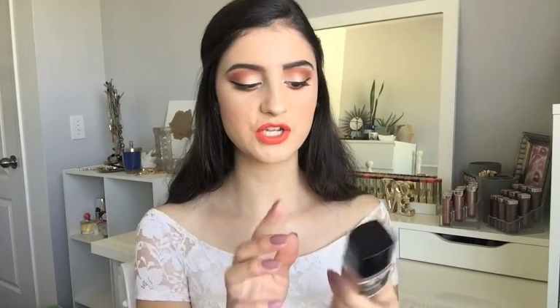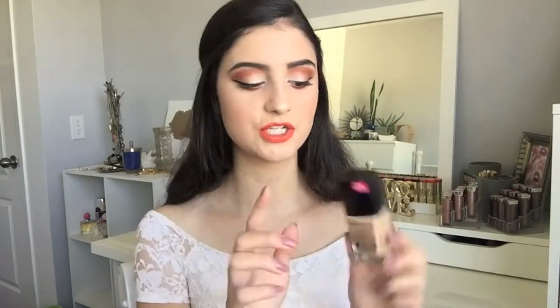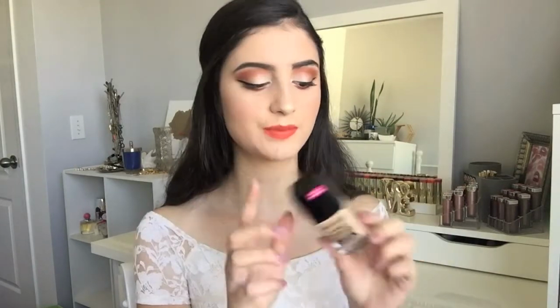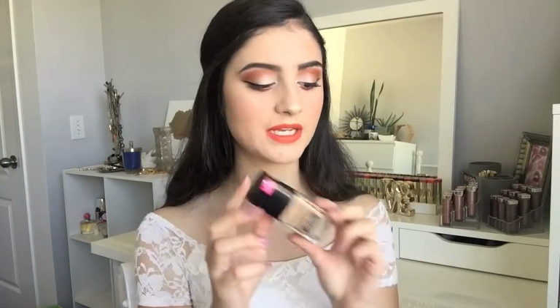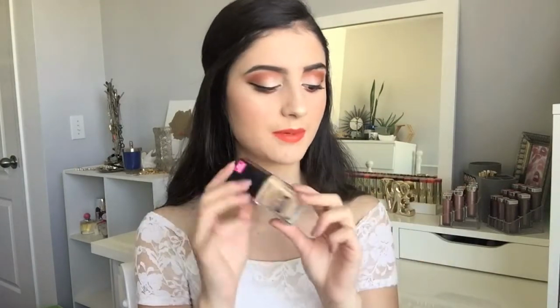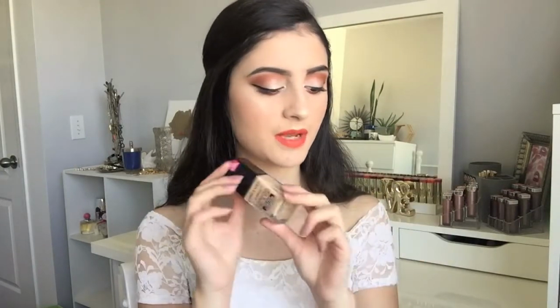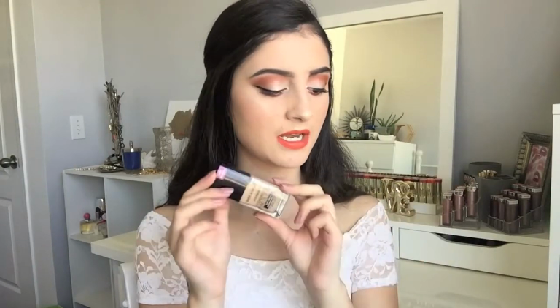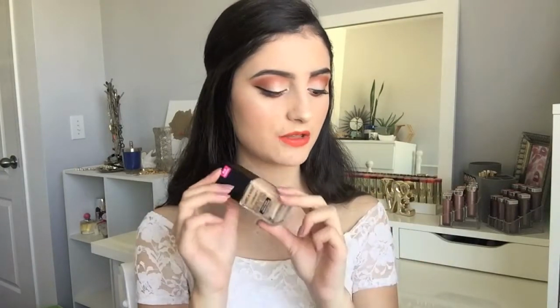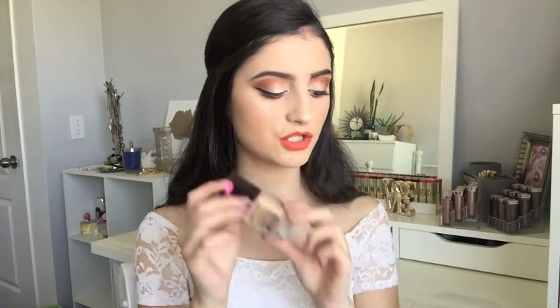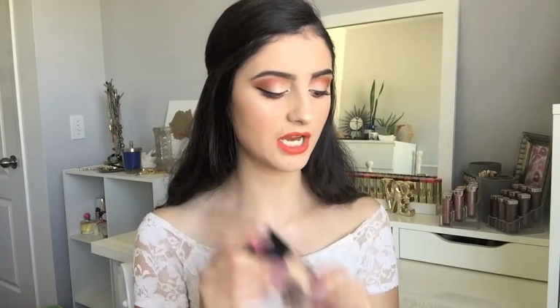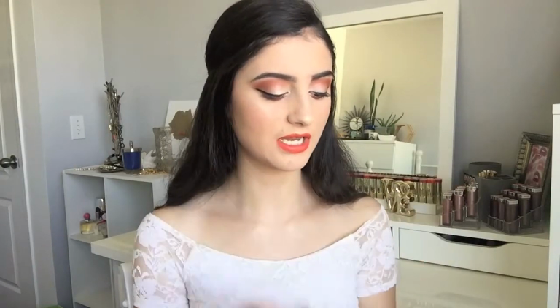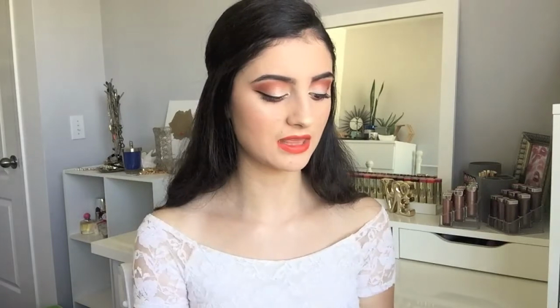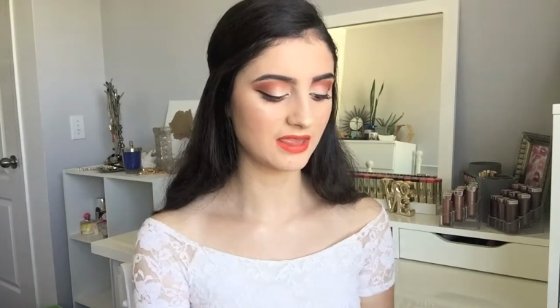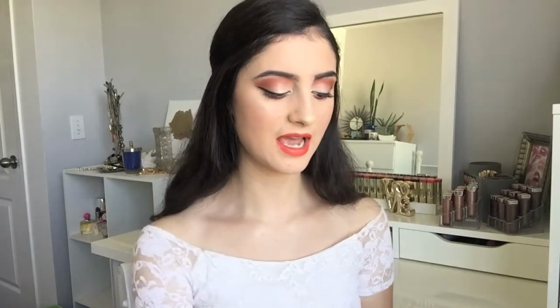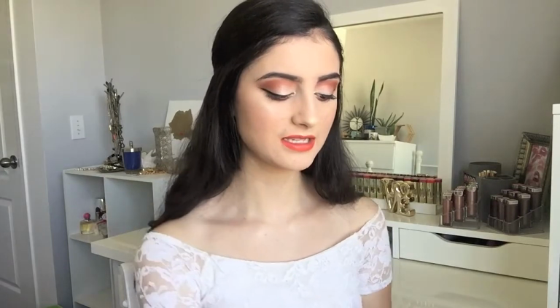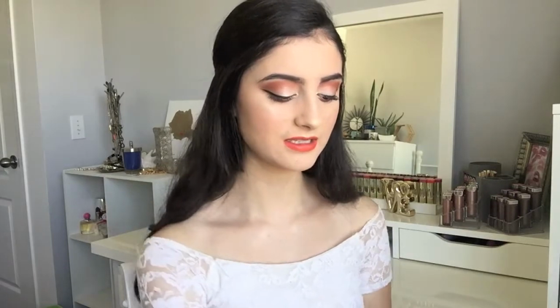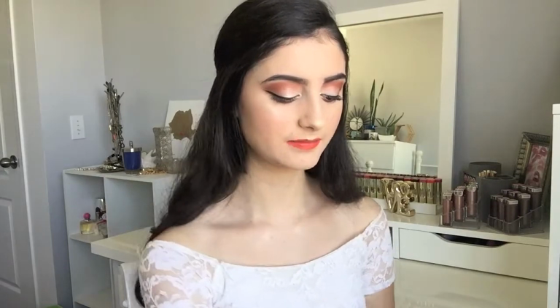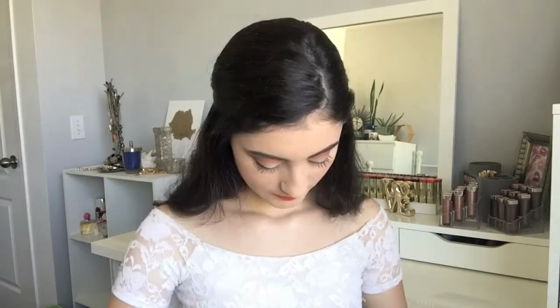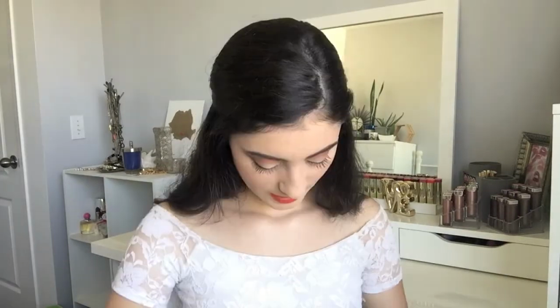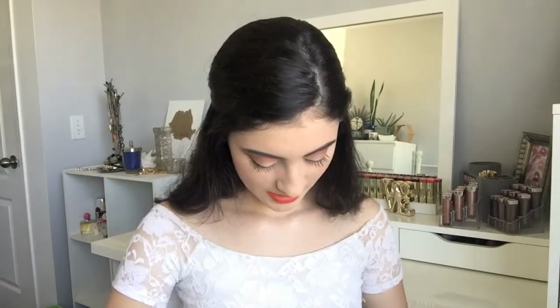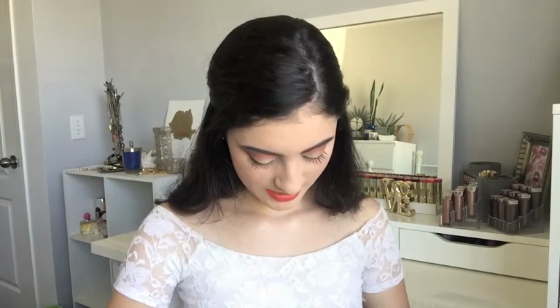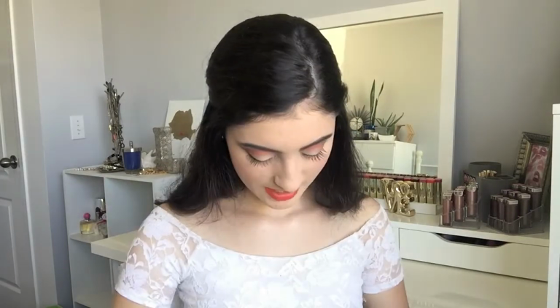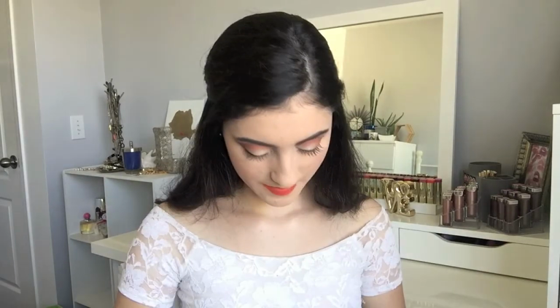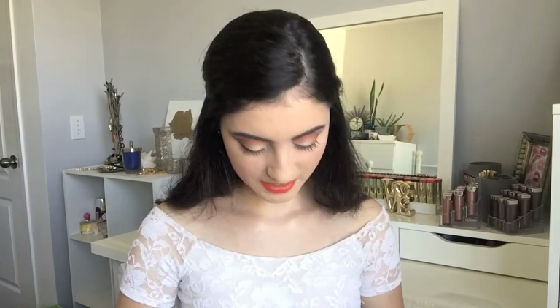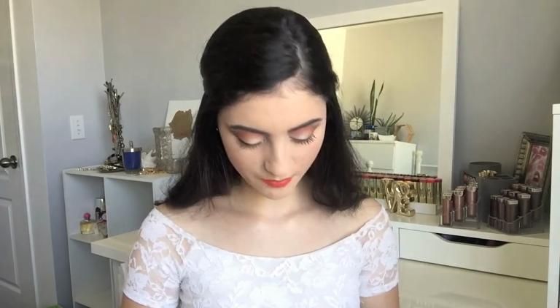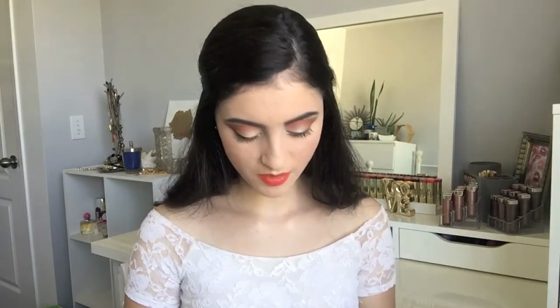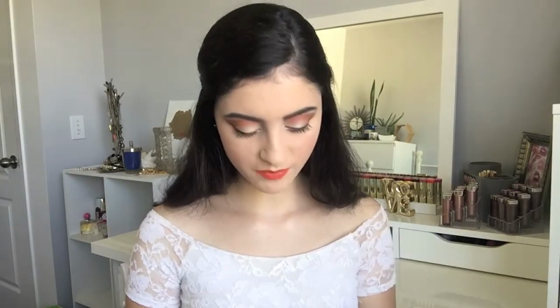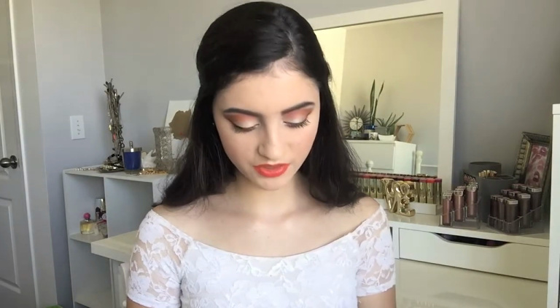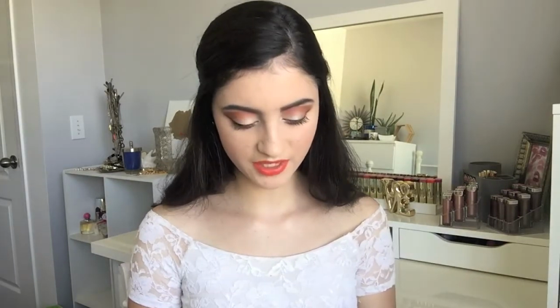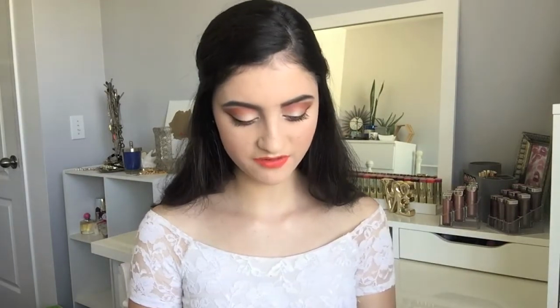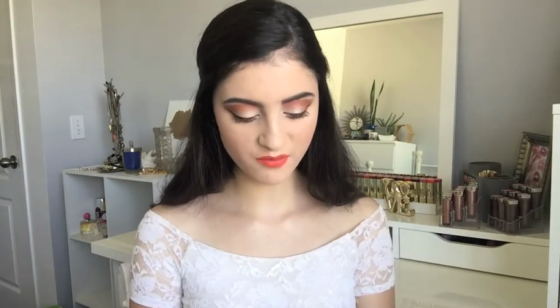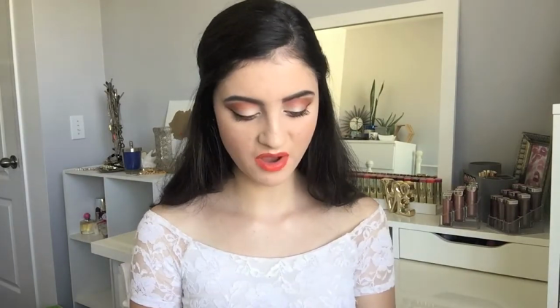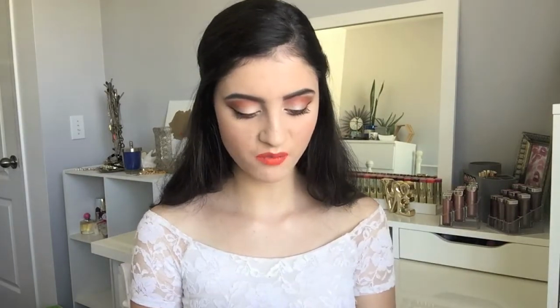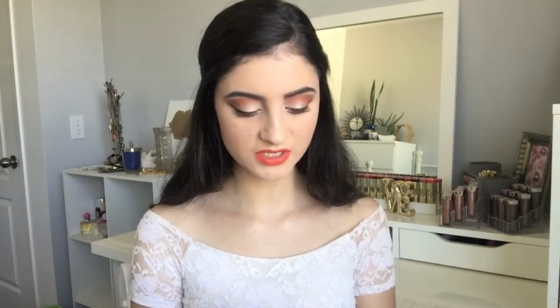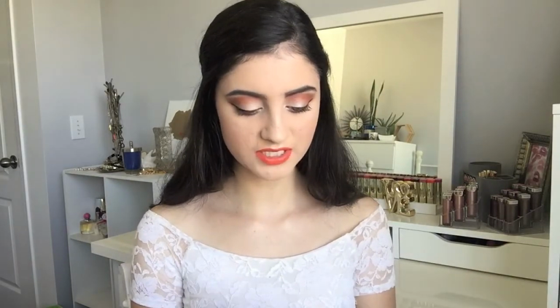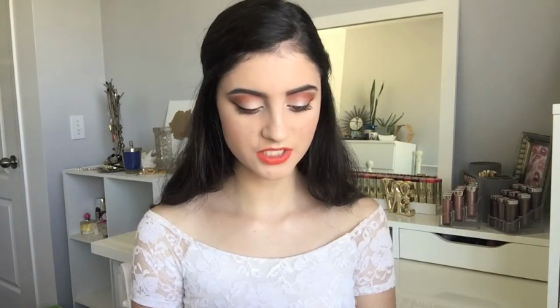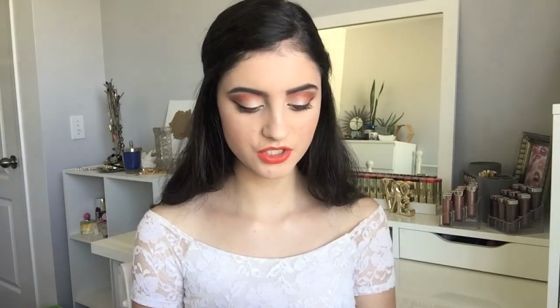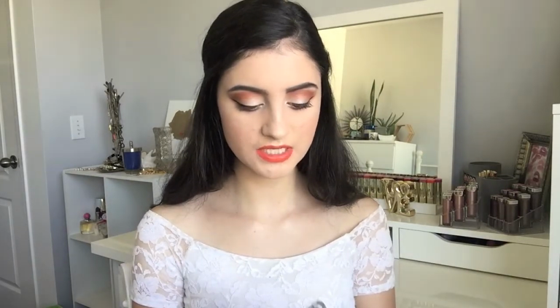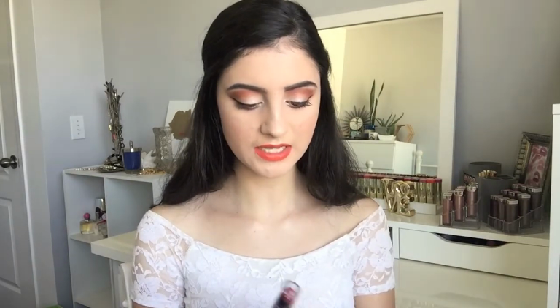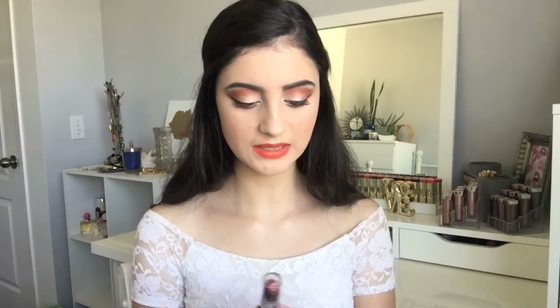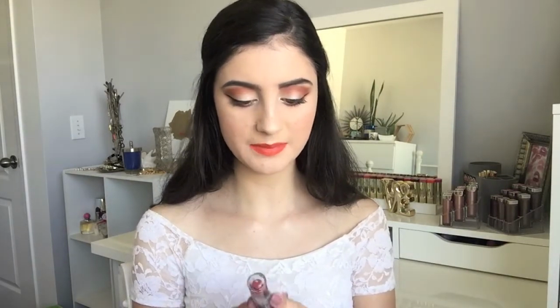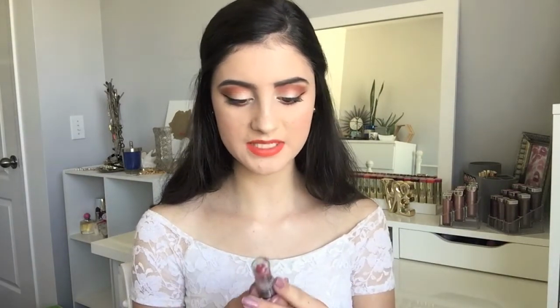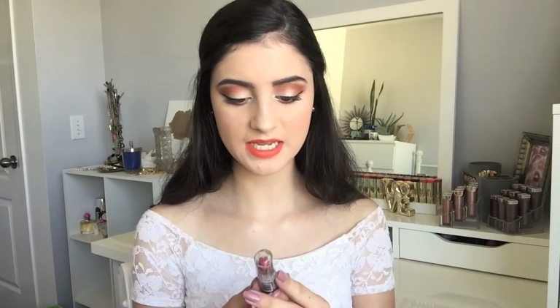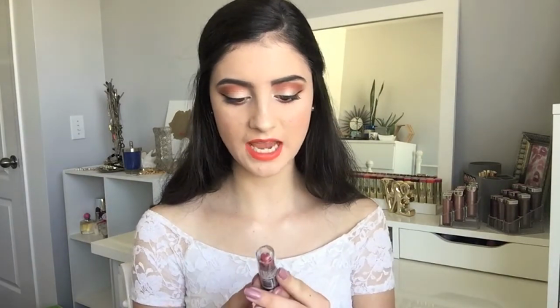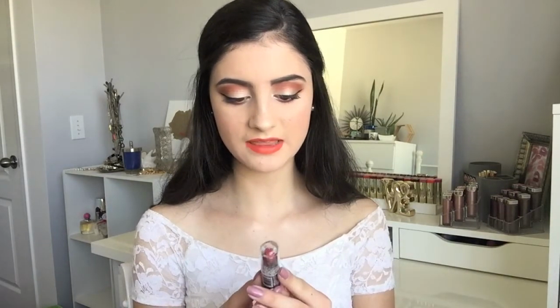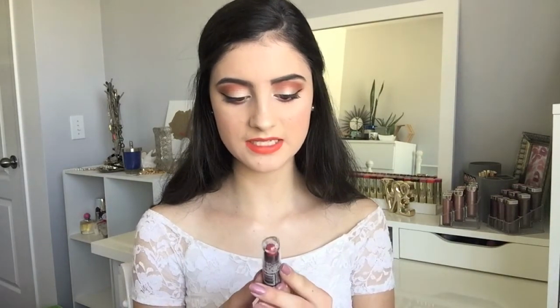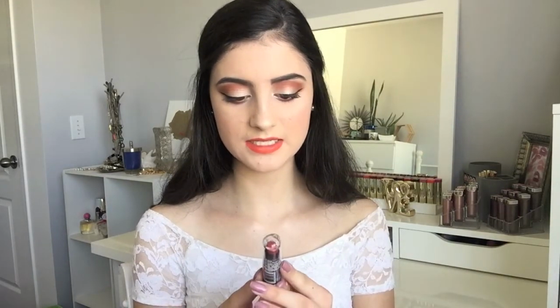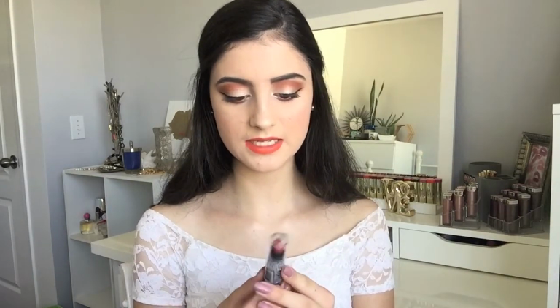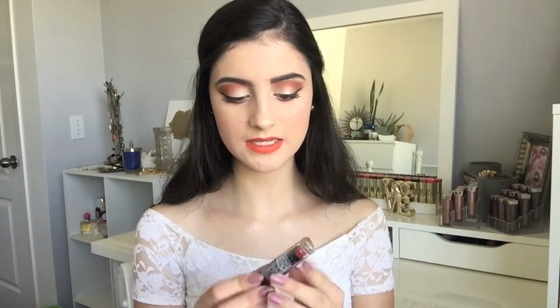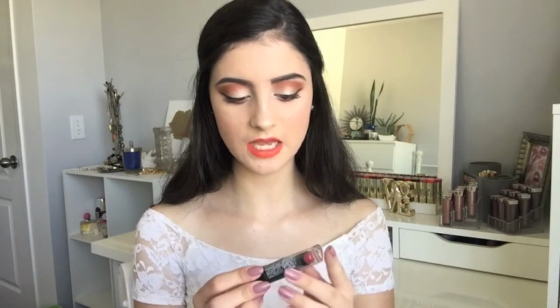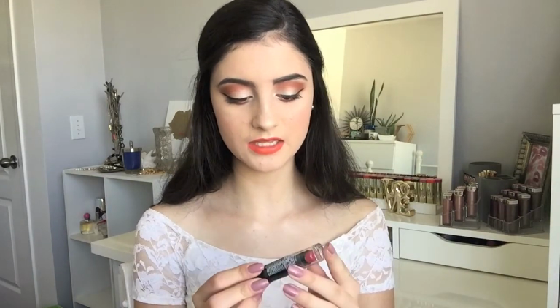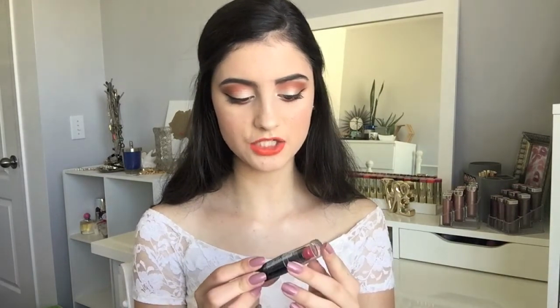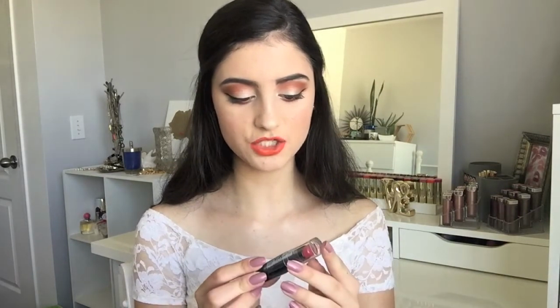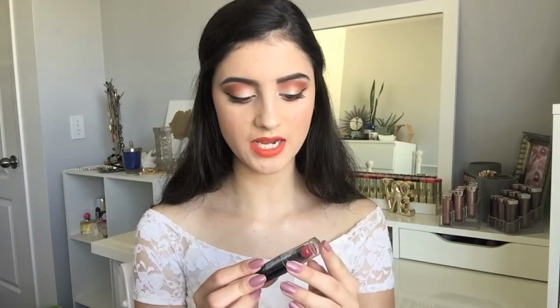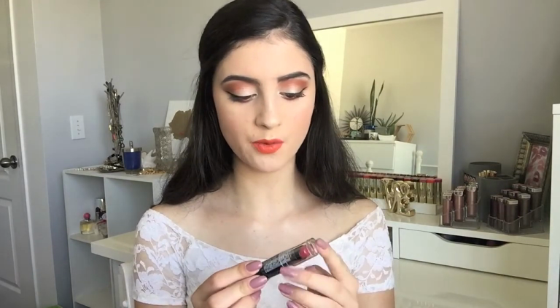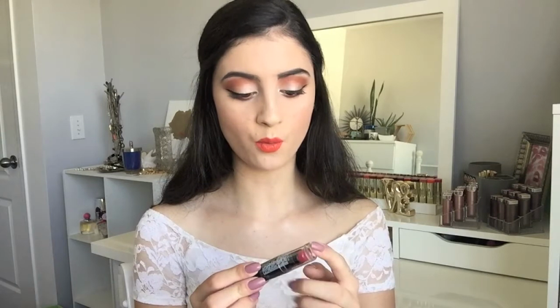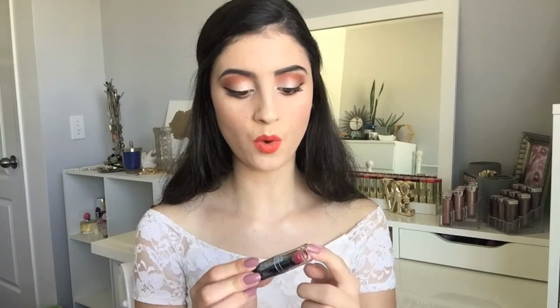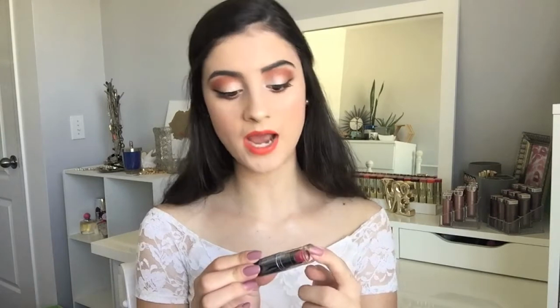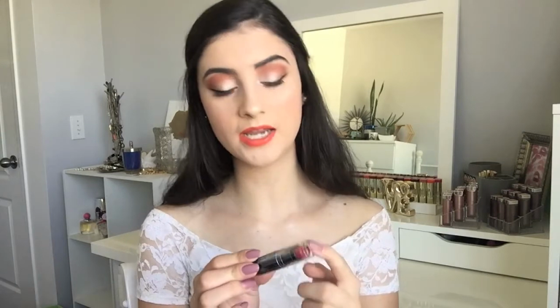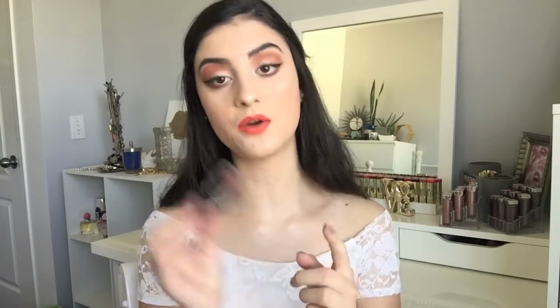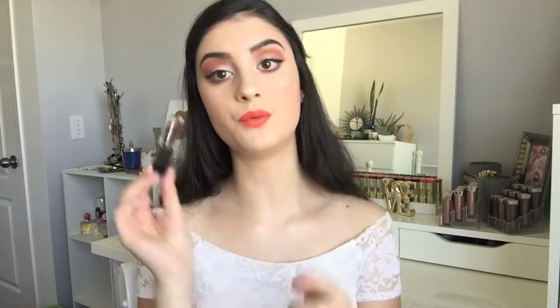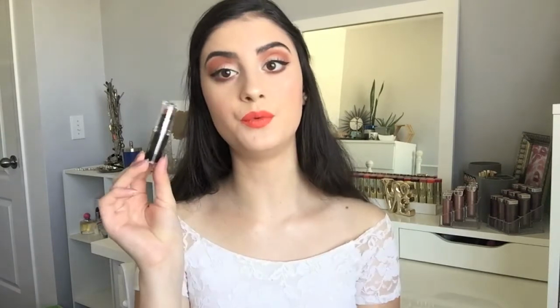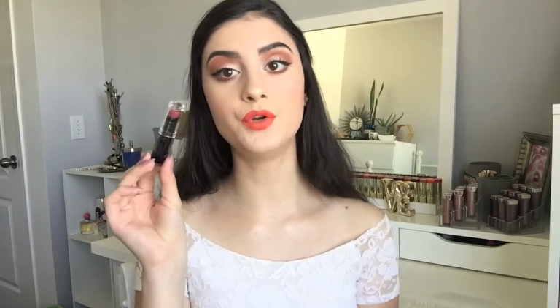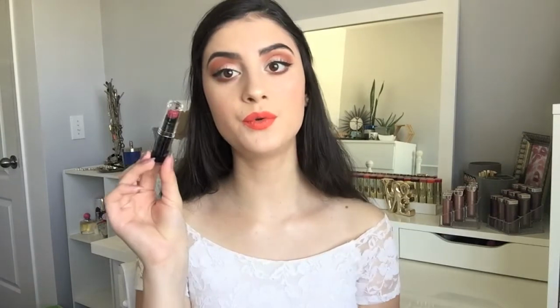I picked up one more thing from Wet n' Wild — this is just a lipstick, and this is in the shade Wine Room.